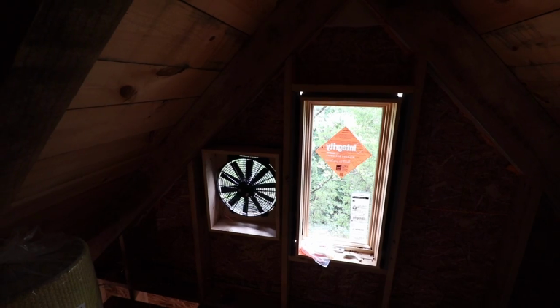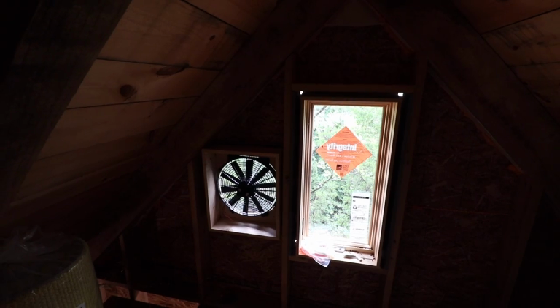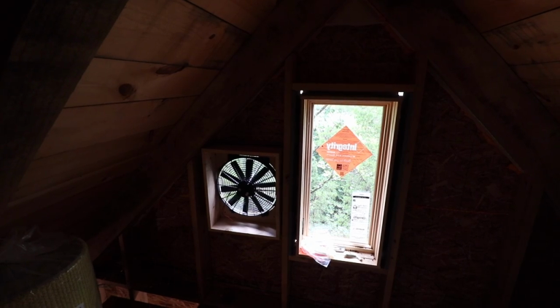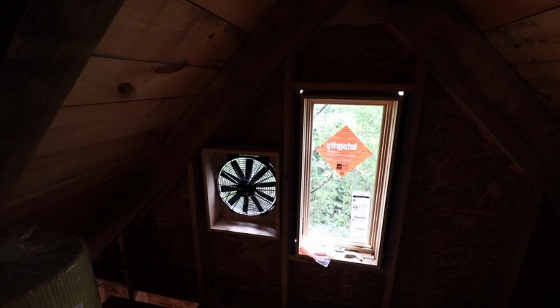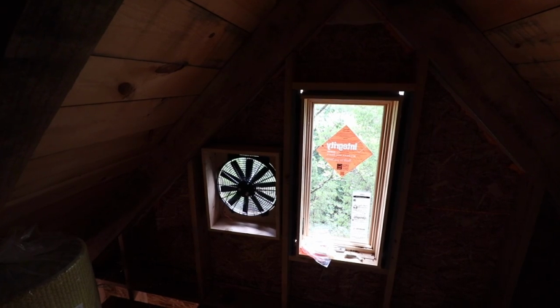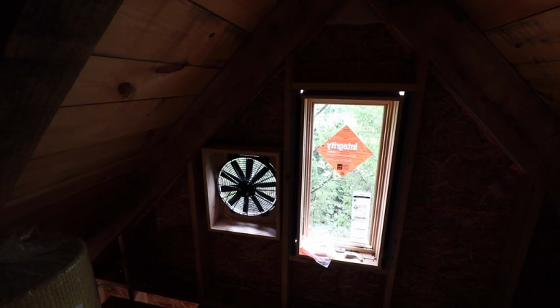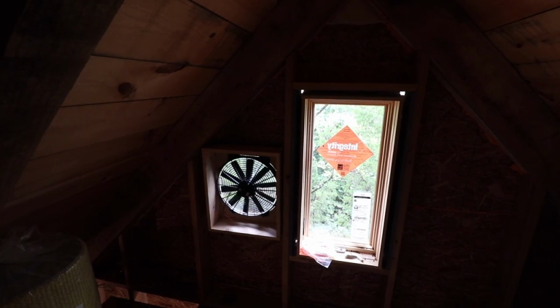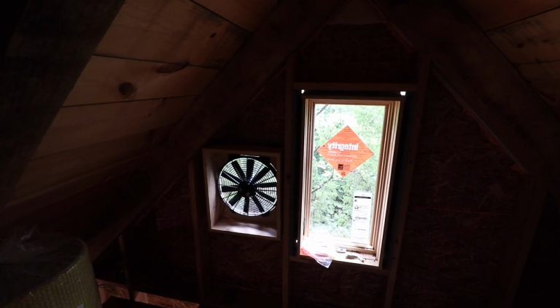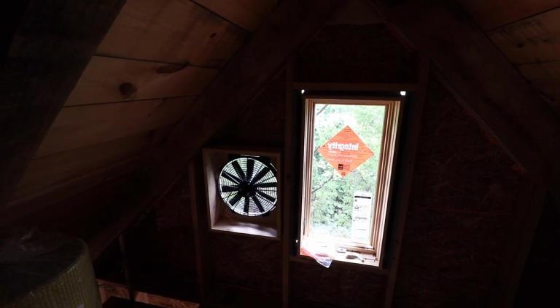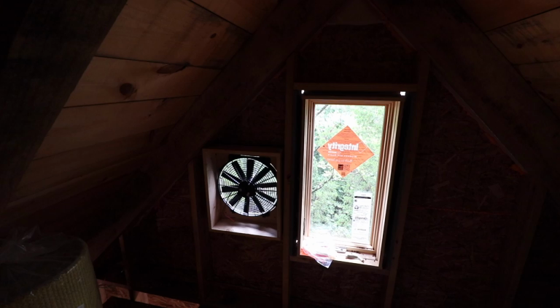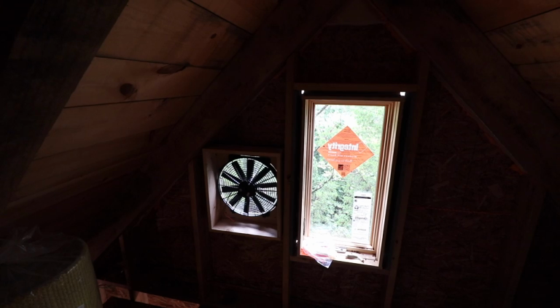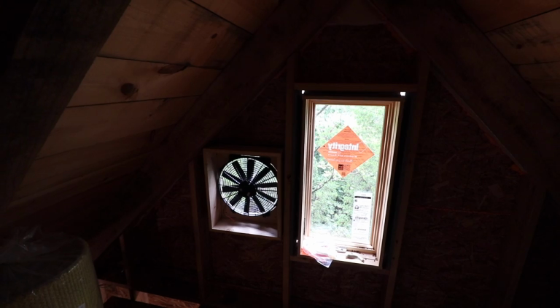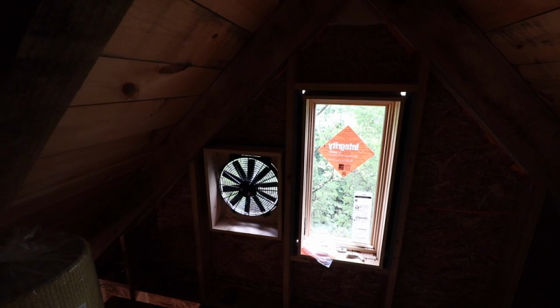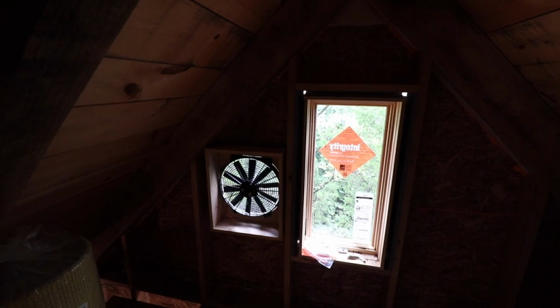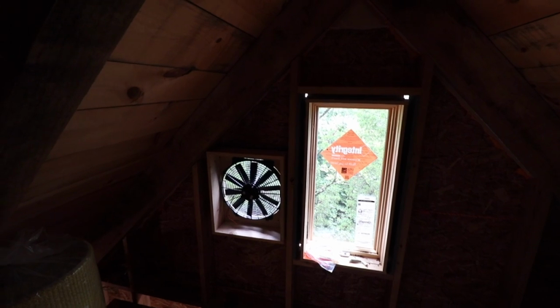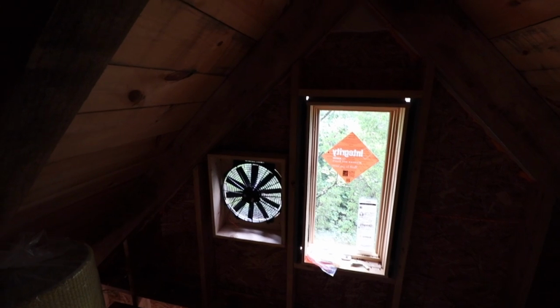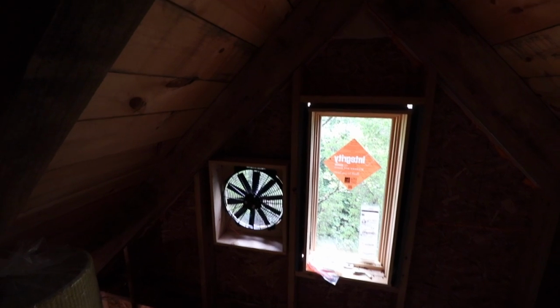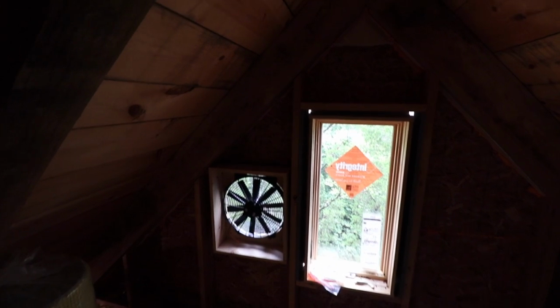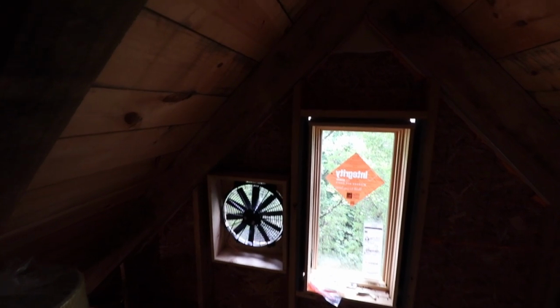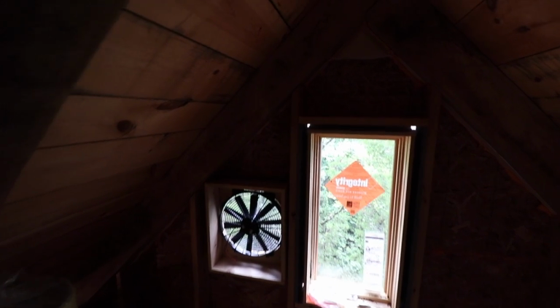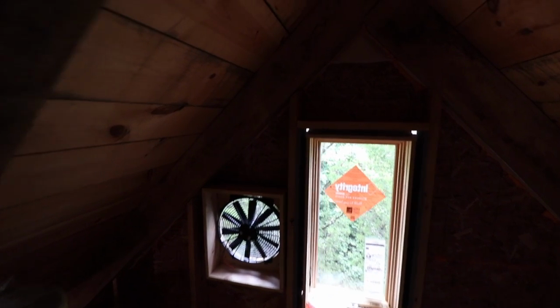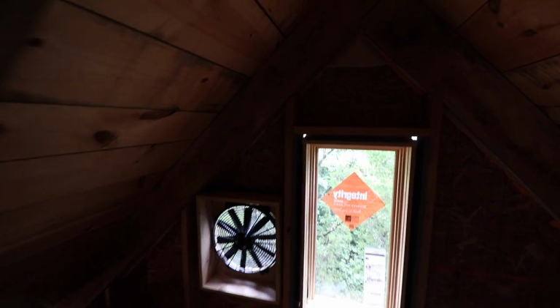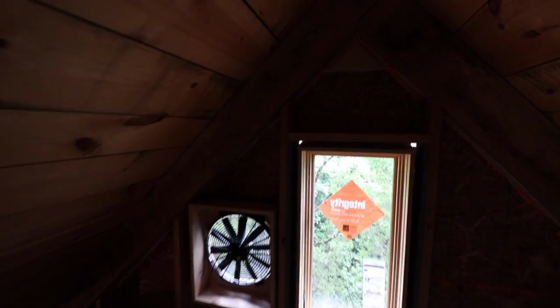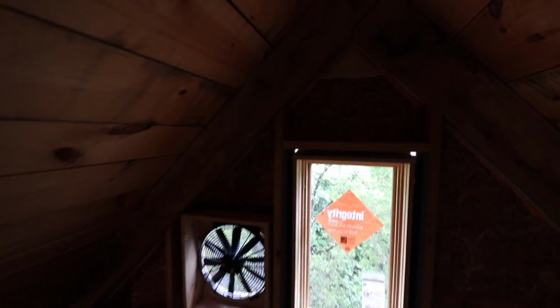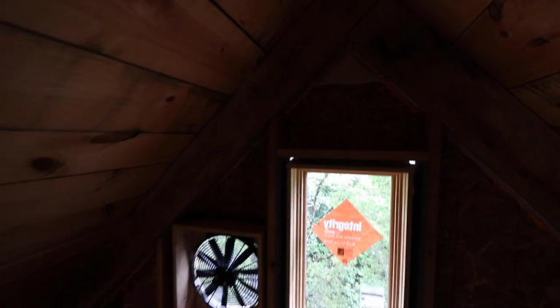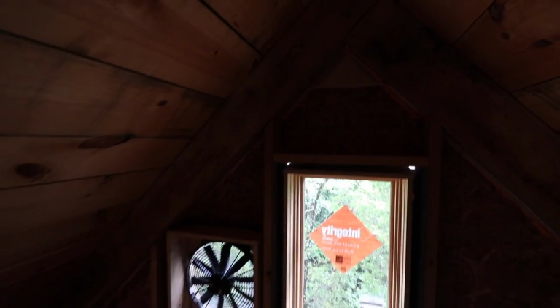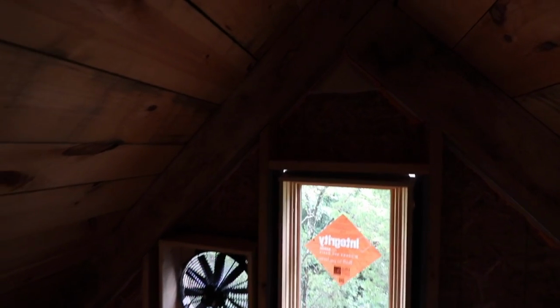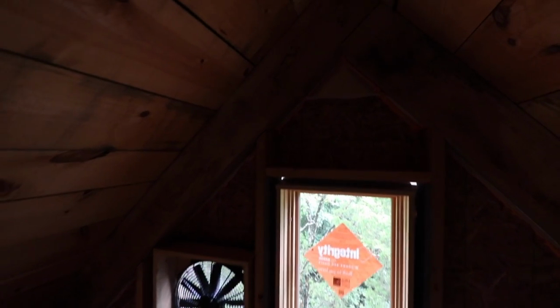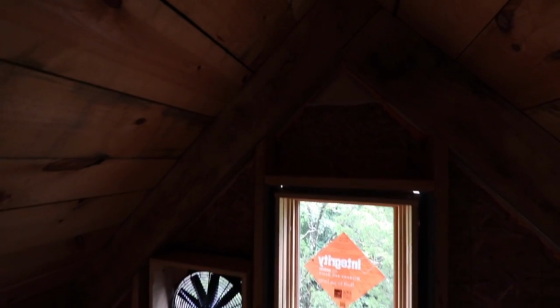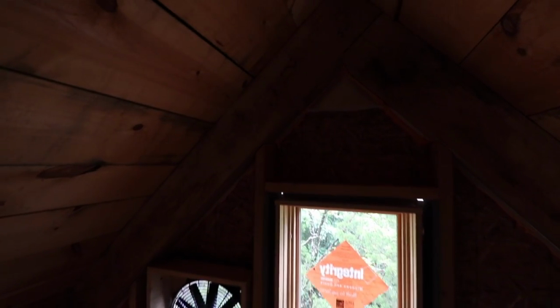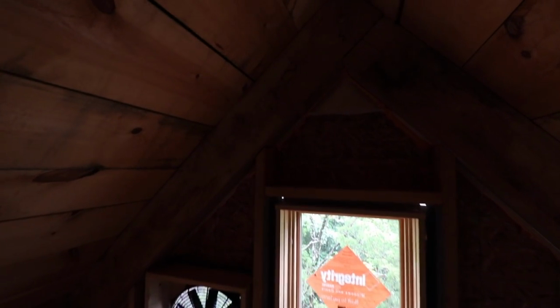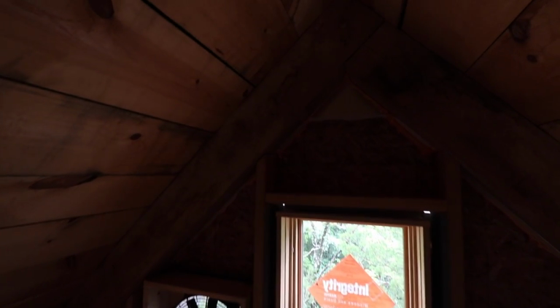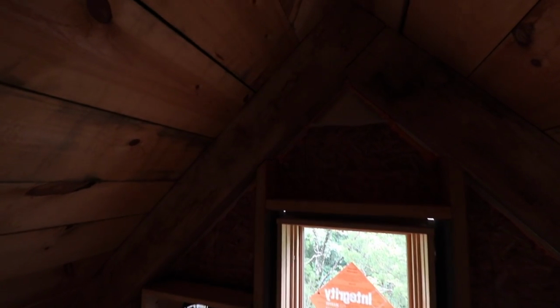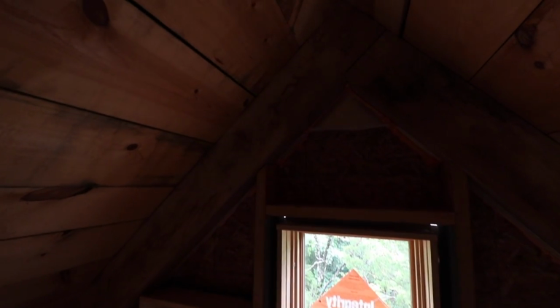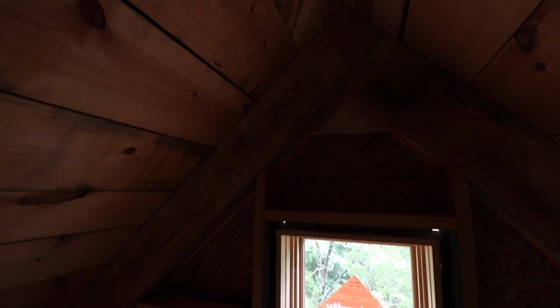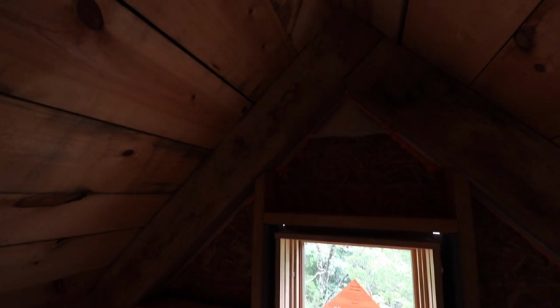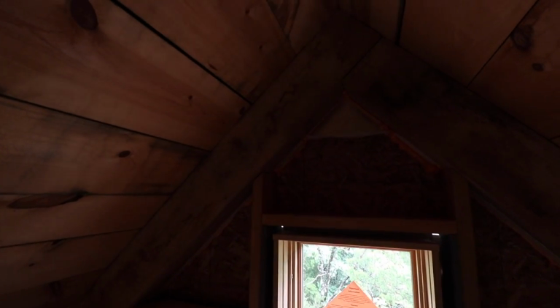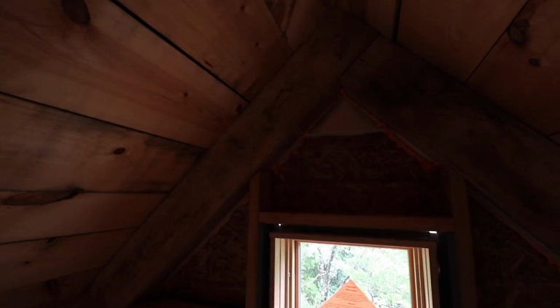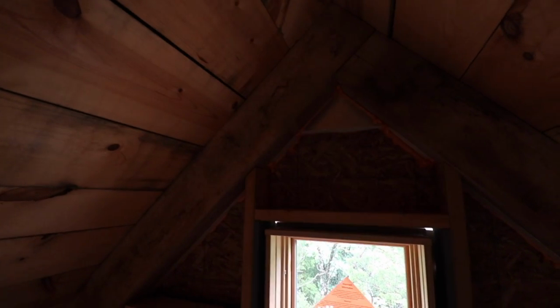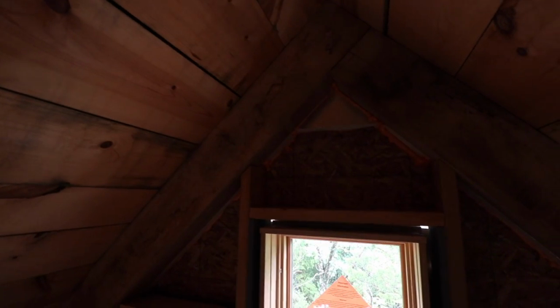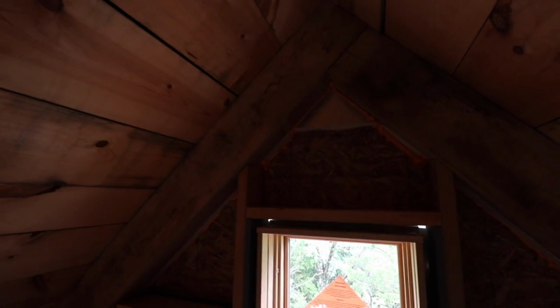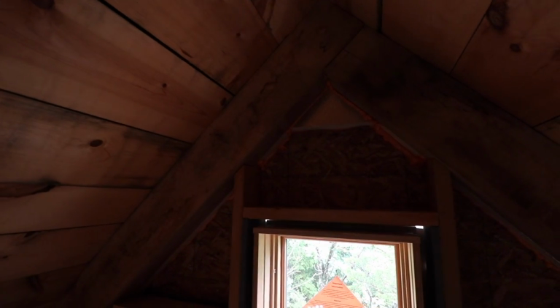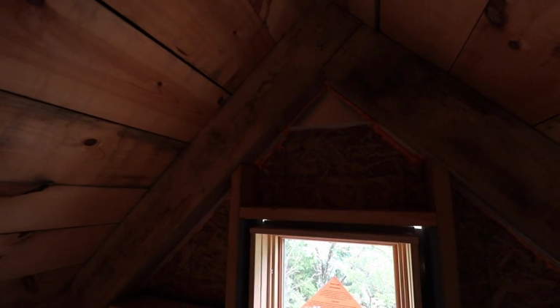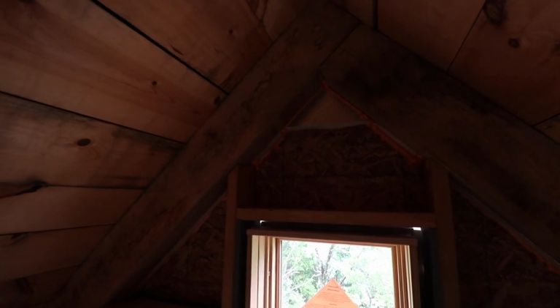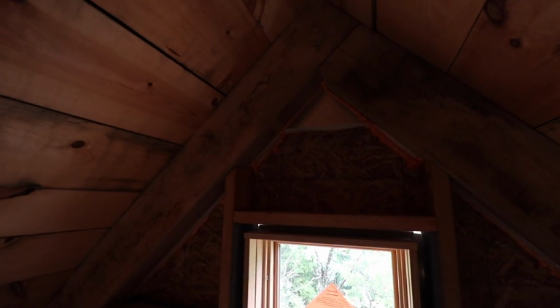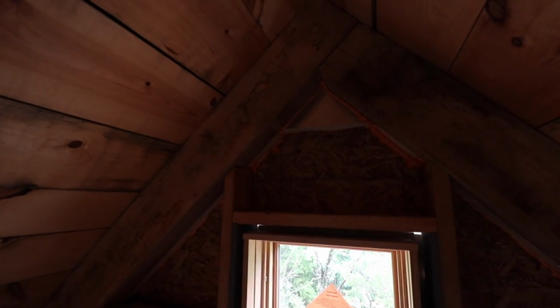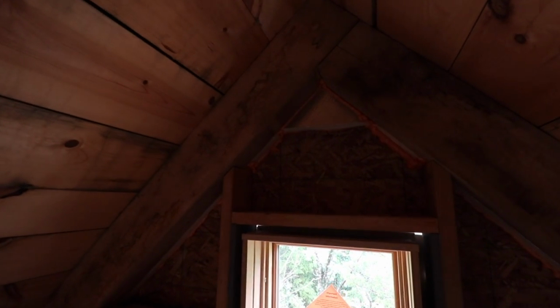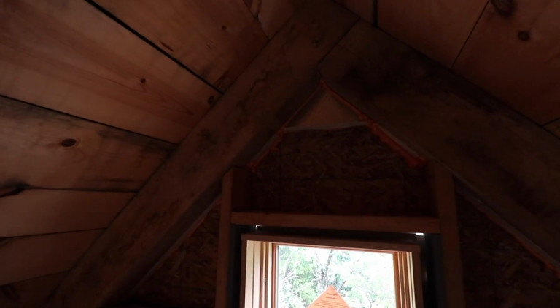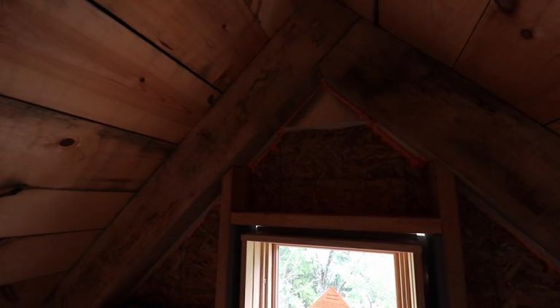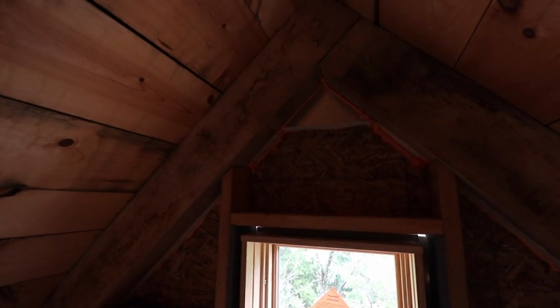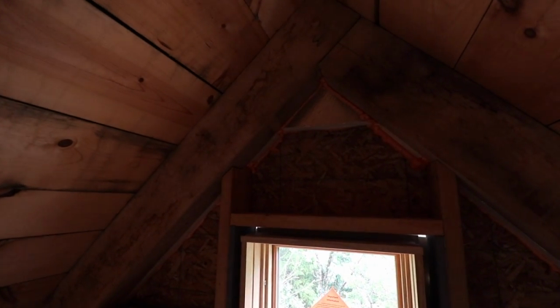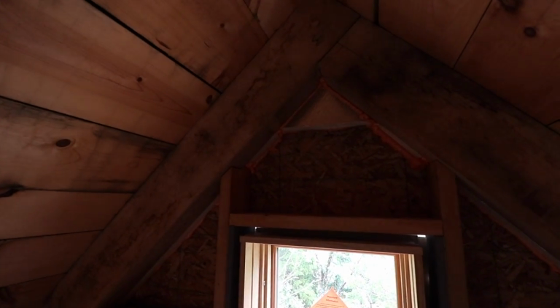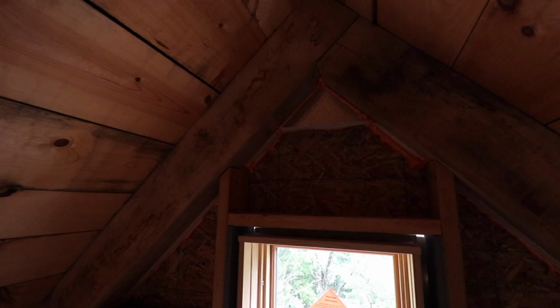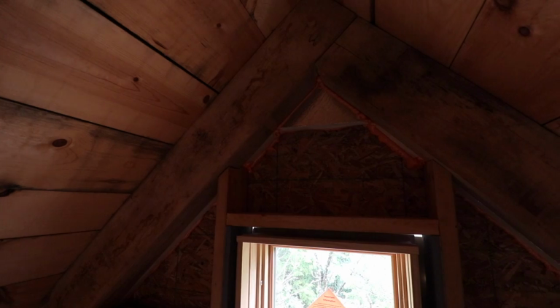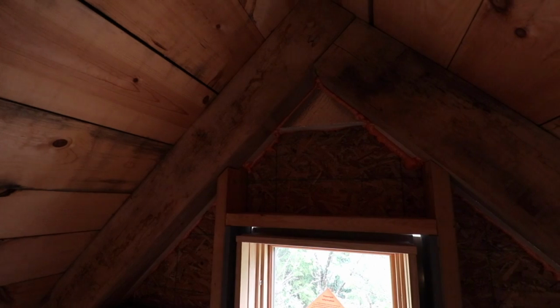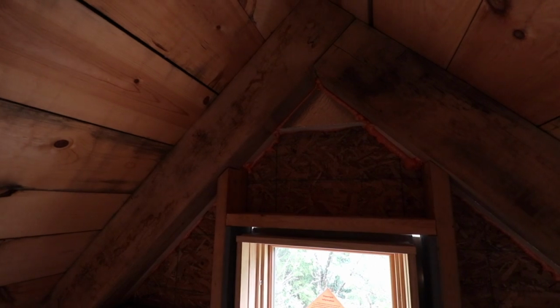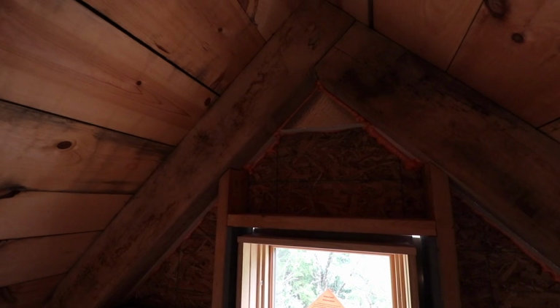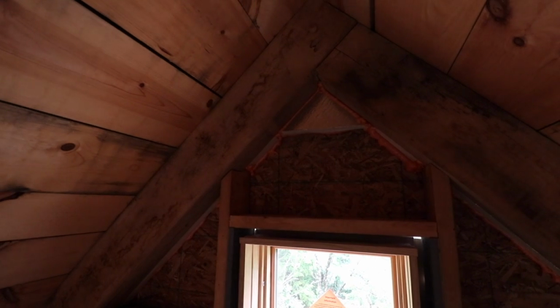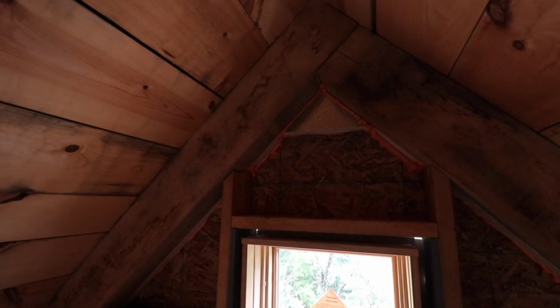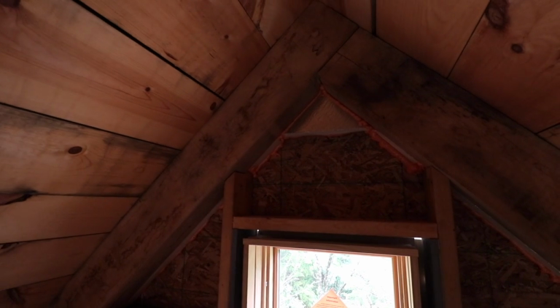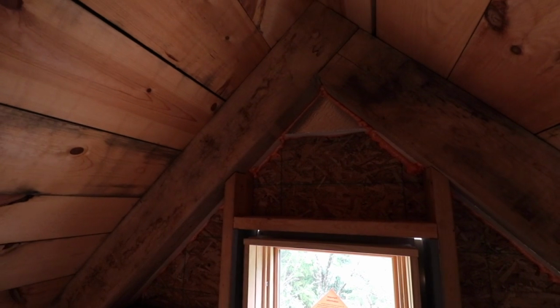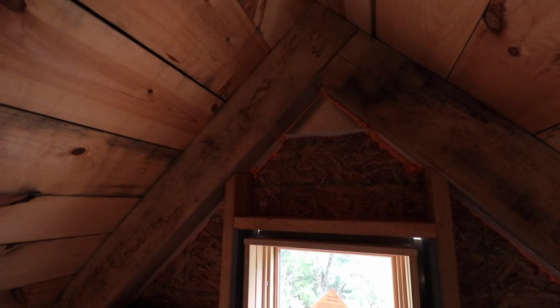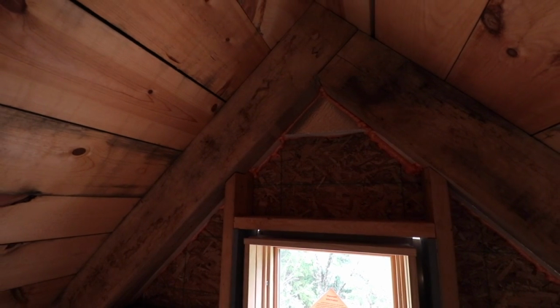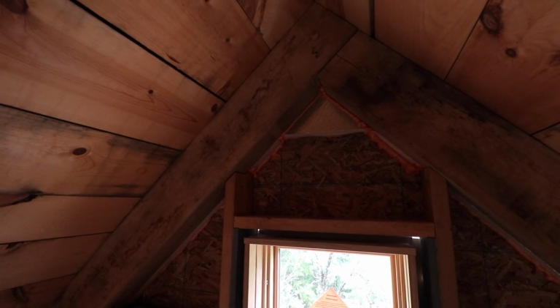It would be better if I could fit it in the peak, but I just can't. I don't have enough room to fit it up there — it's not even close.